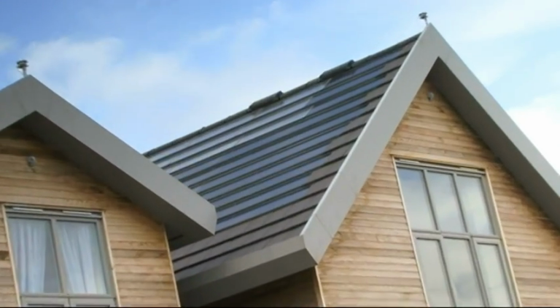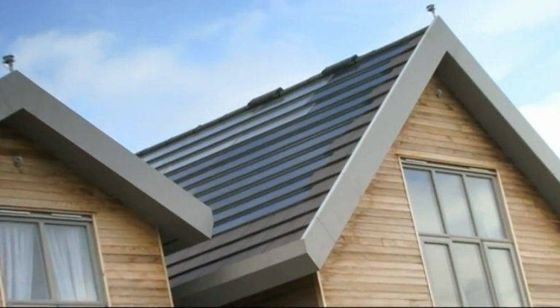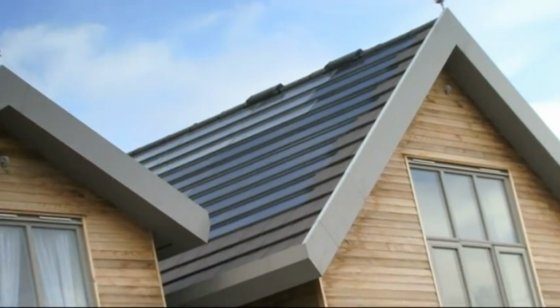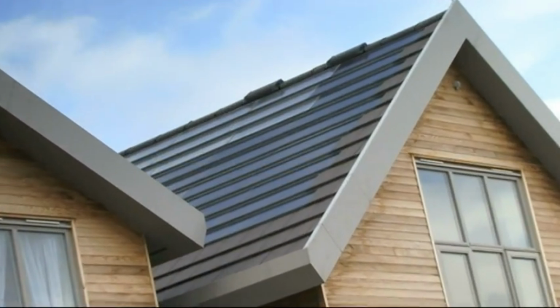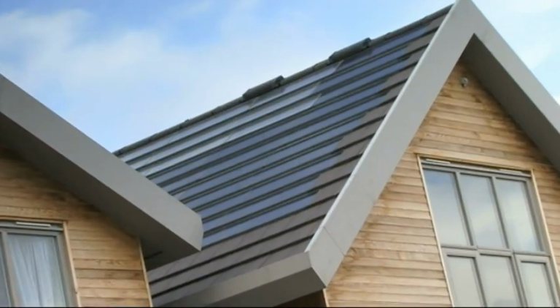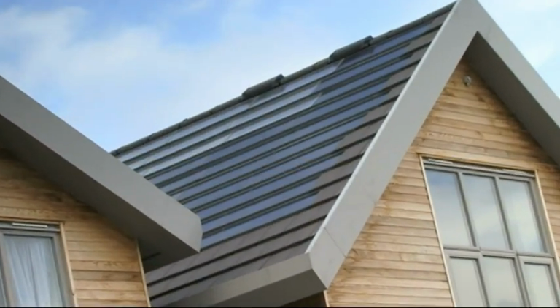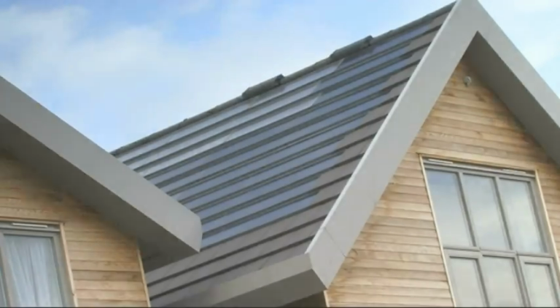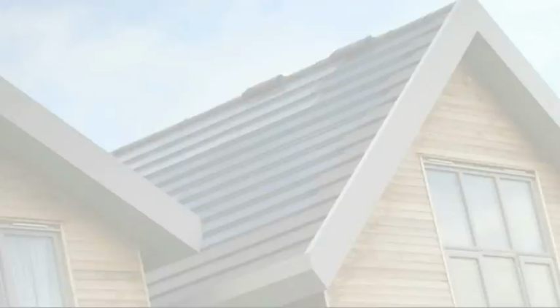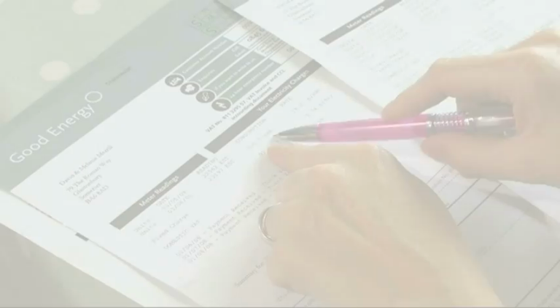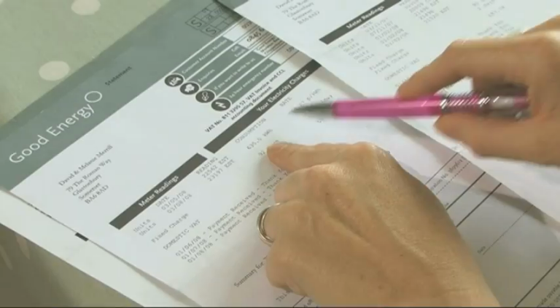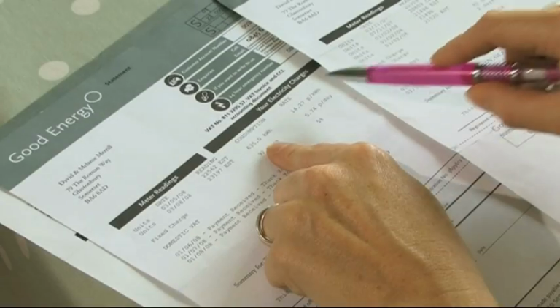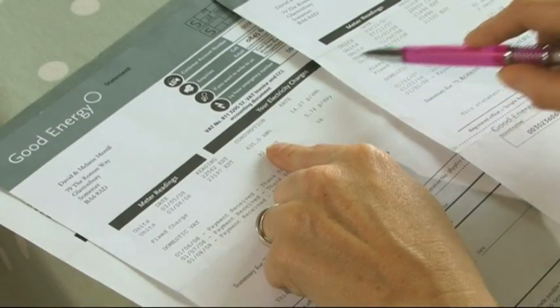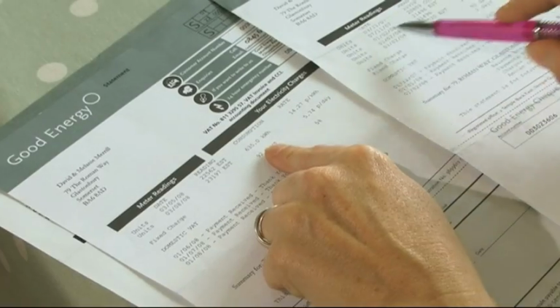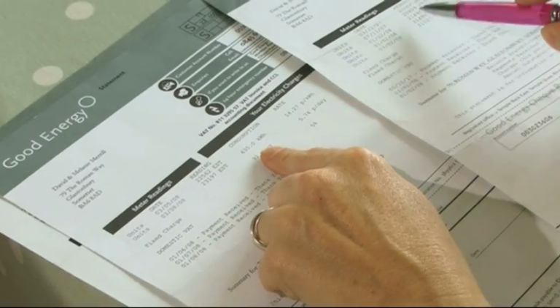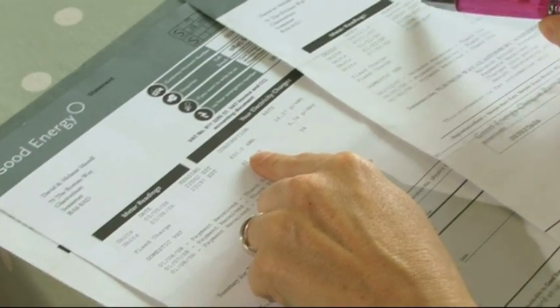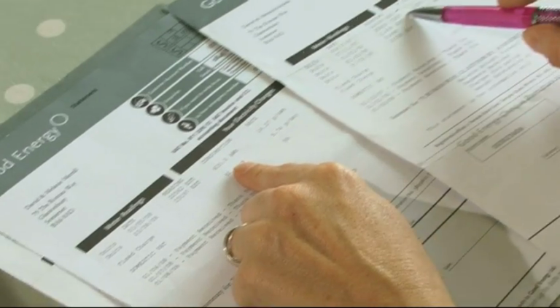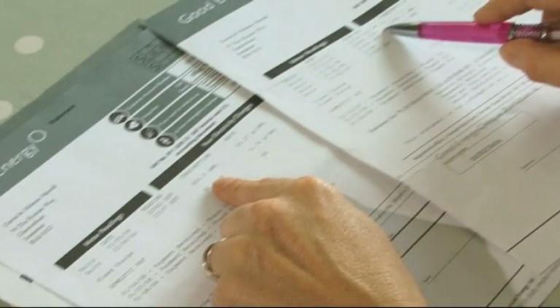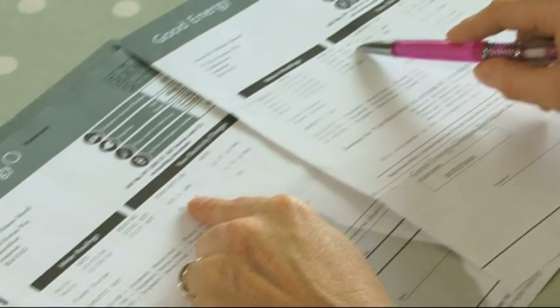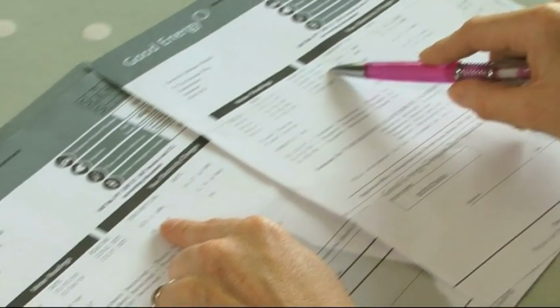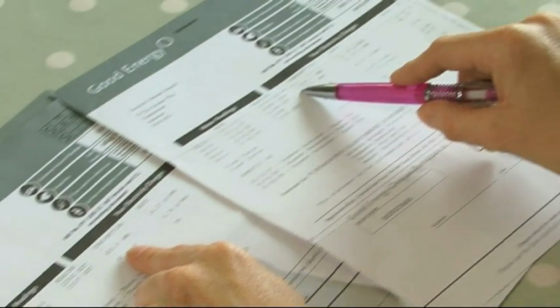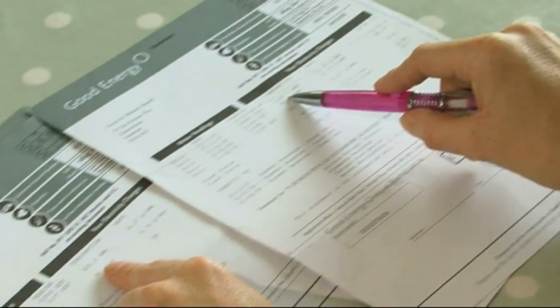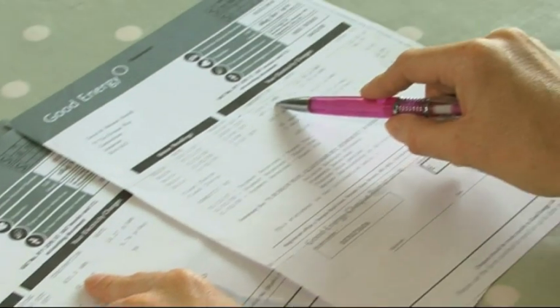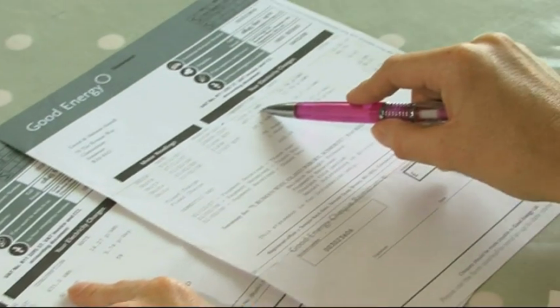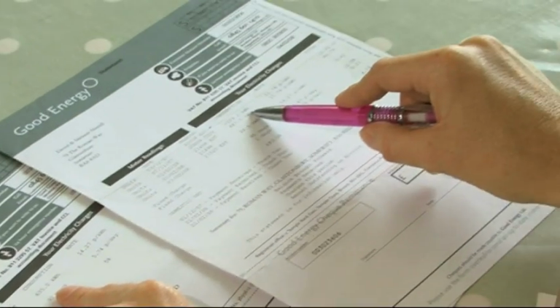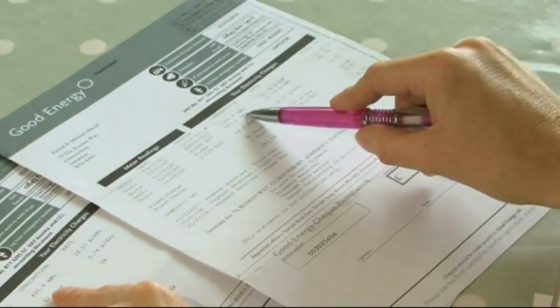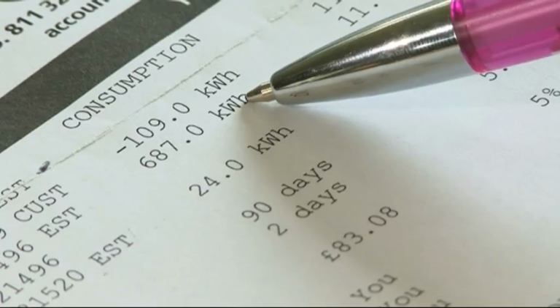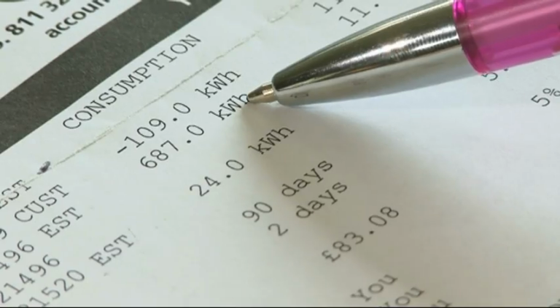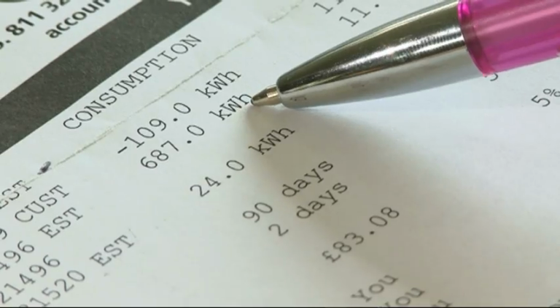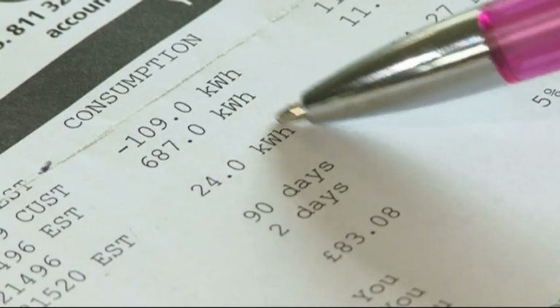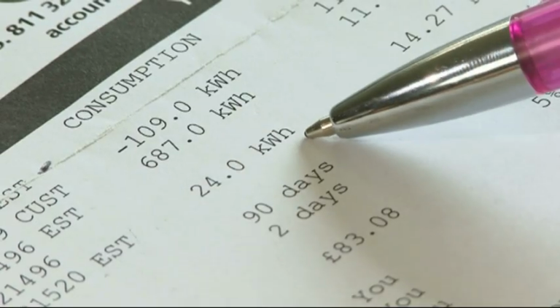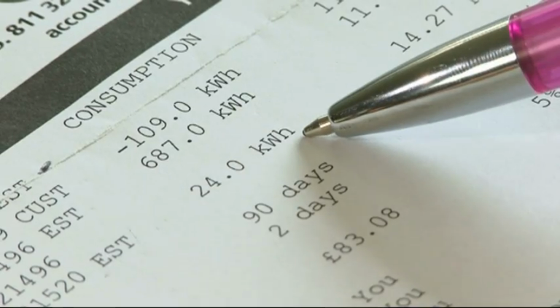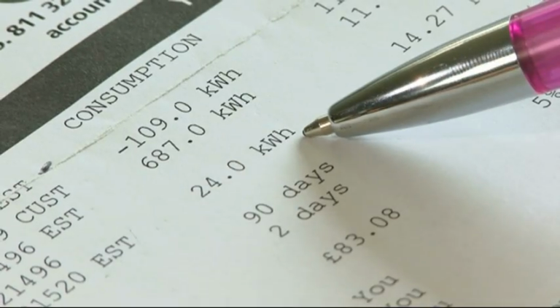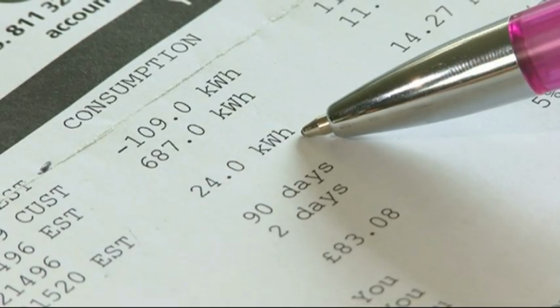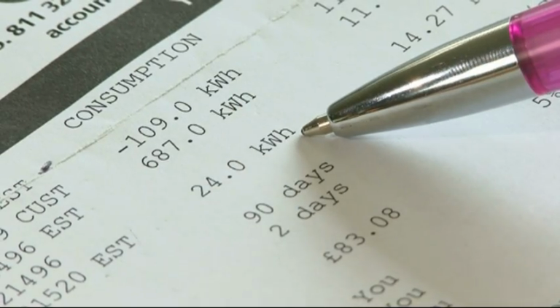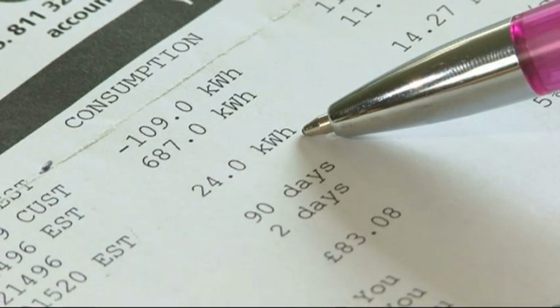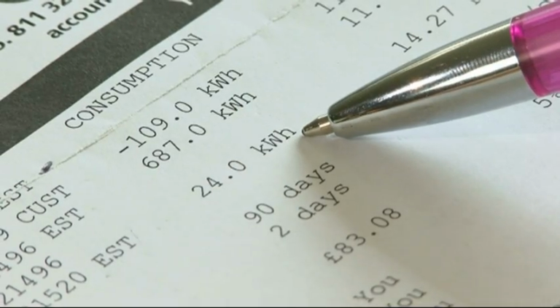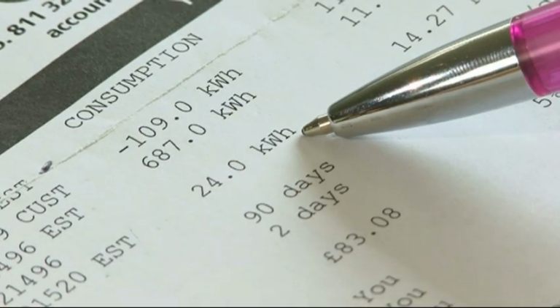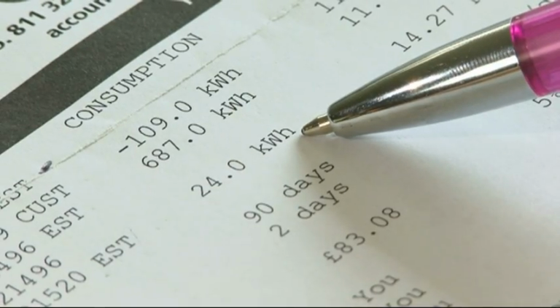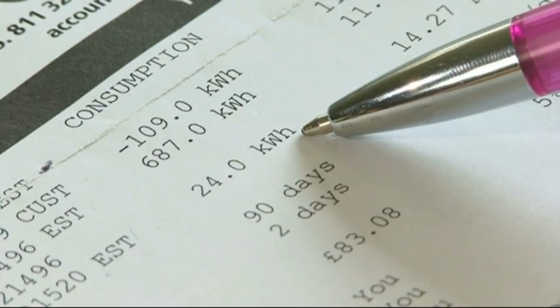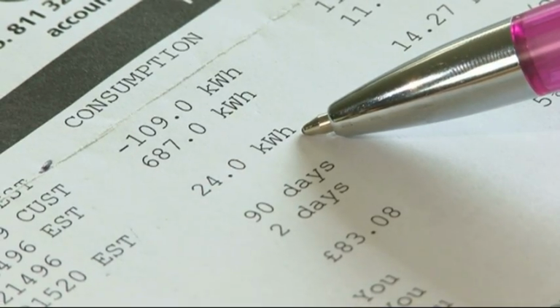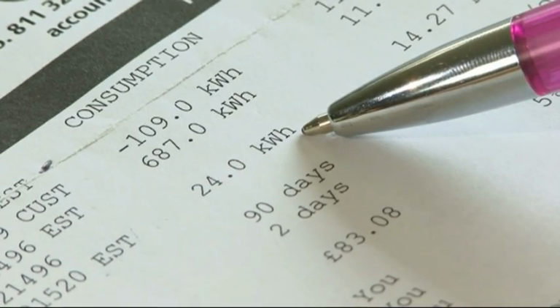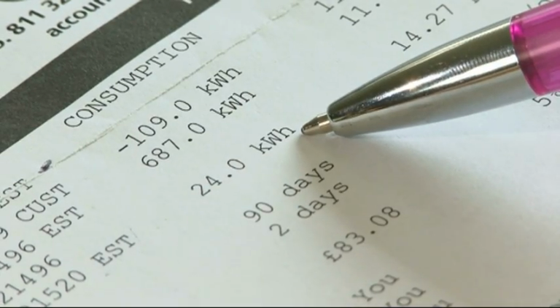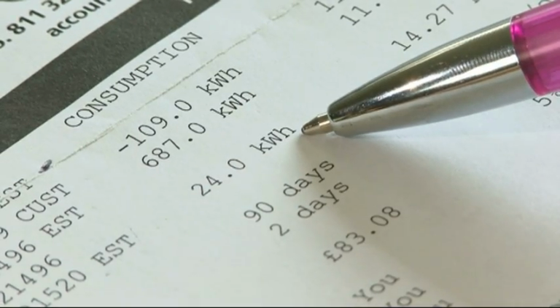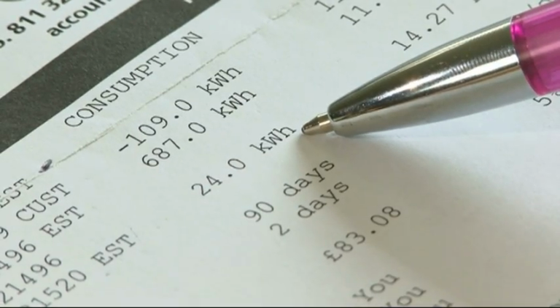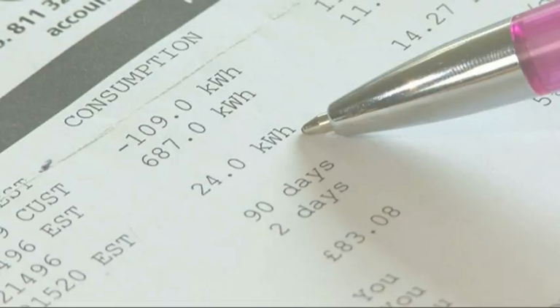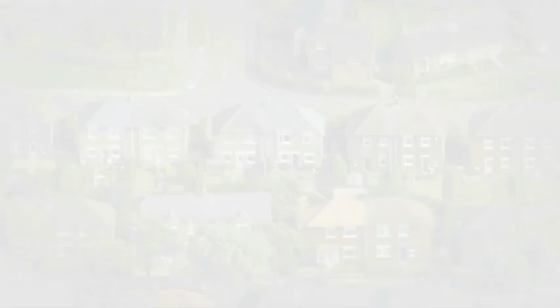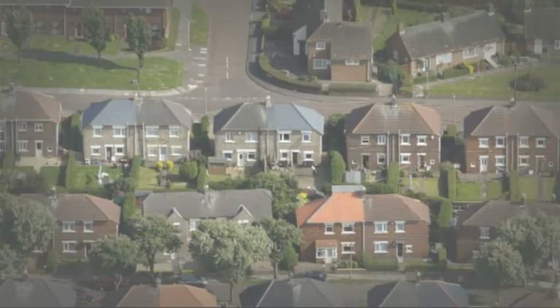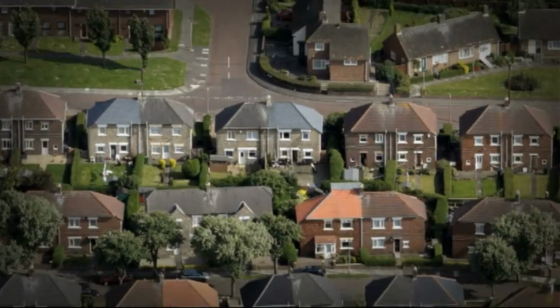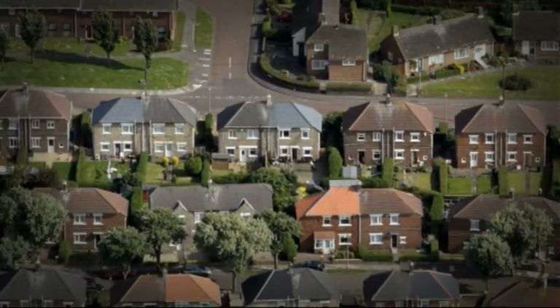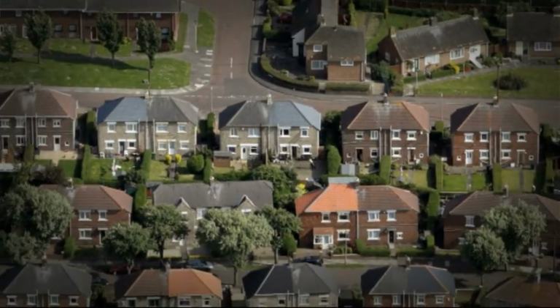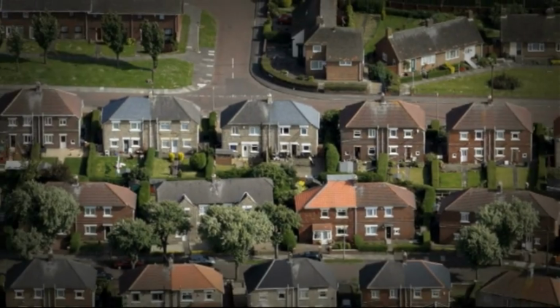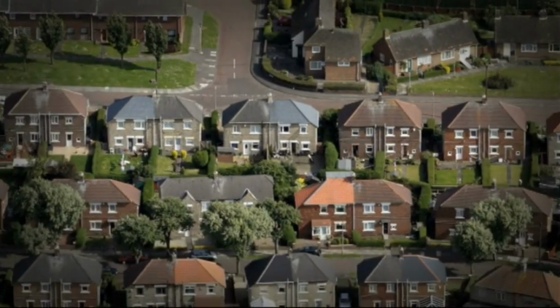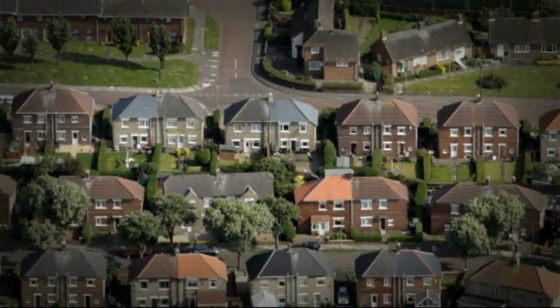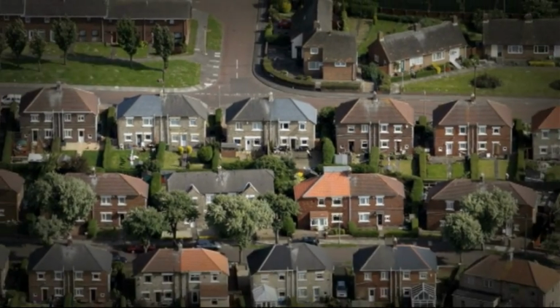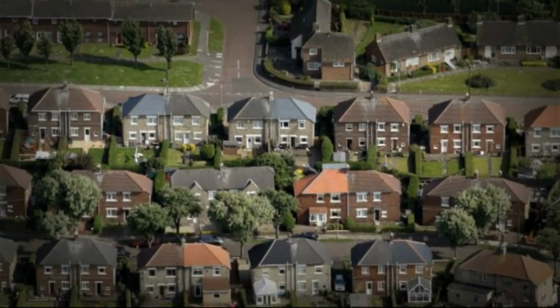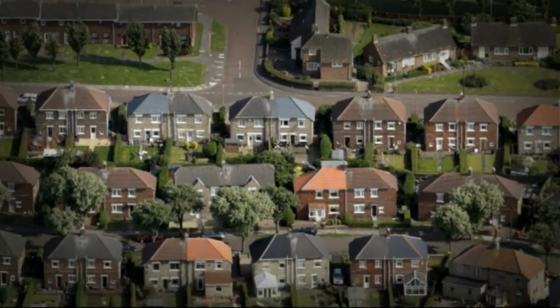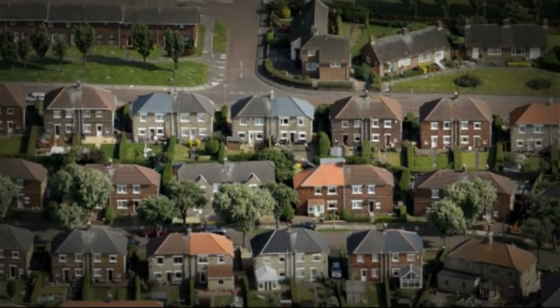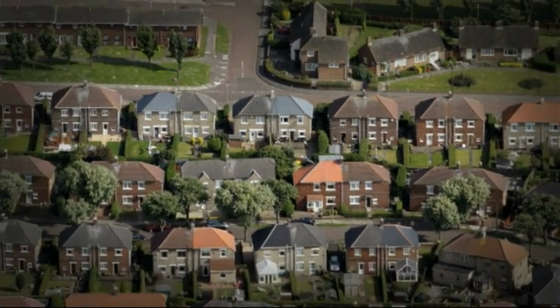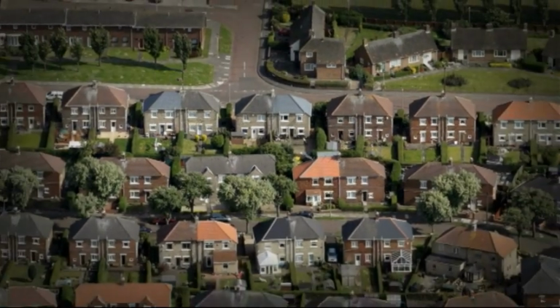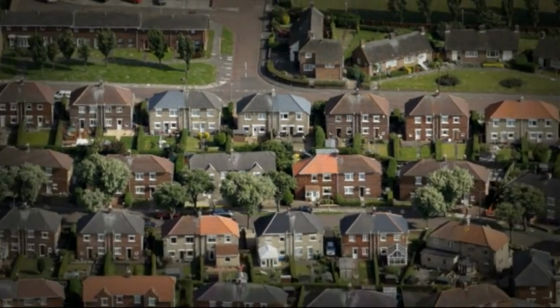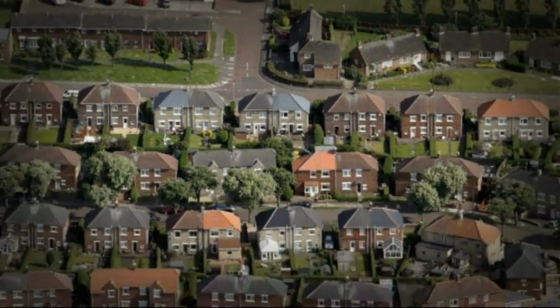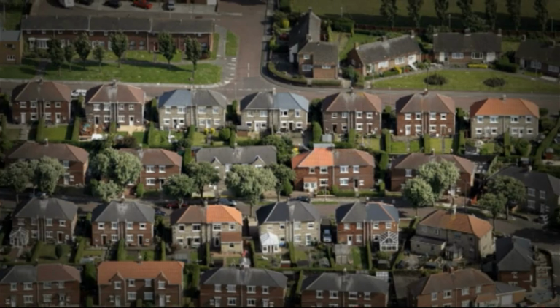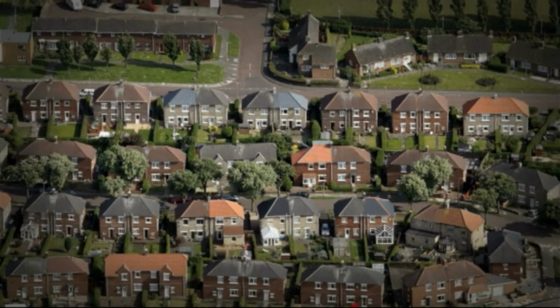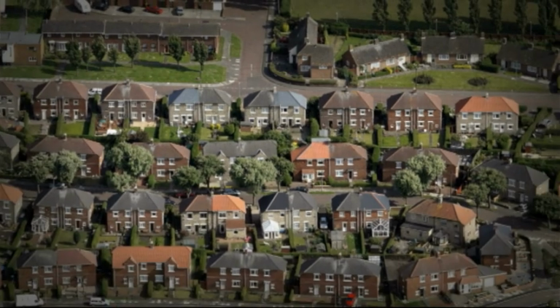And now, thanks to the Government's feed-in tariff, the financial incentives are stronger than ever before. Solar power has just come of age.